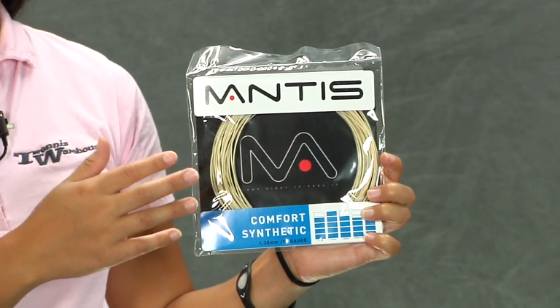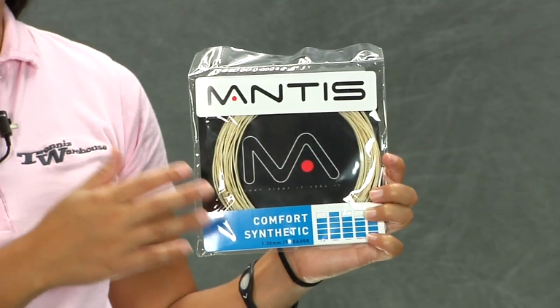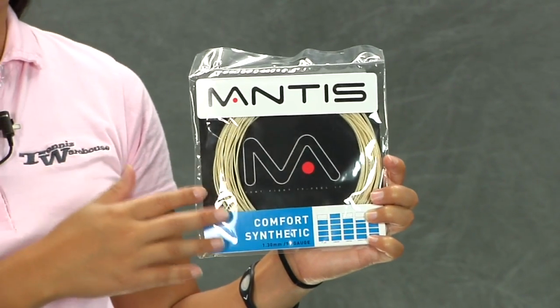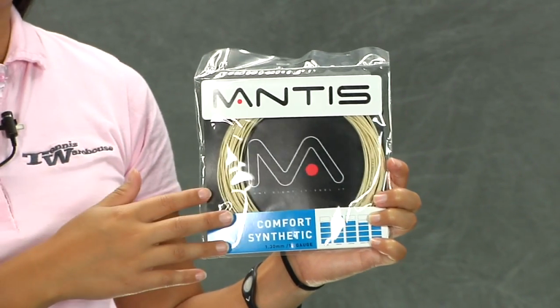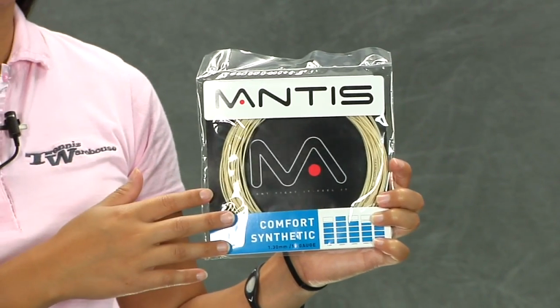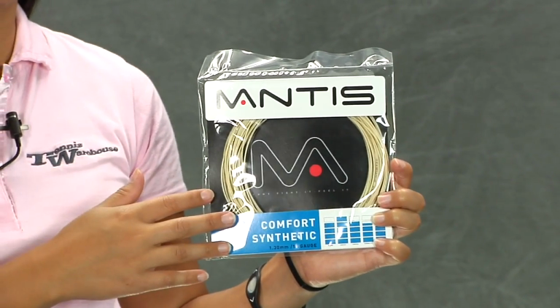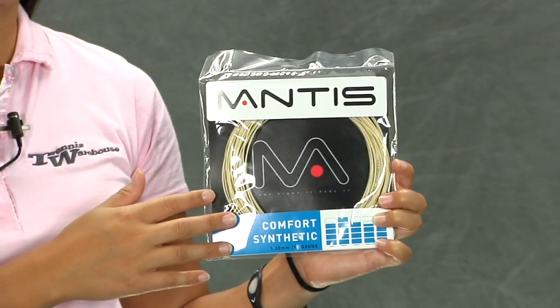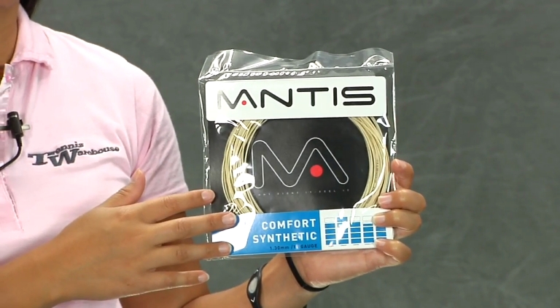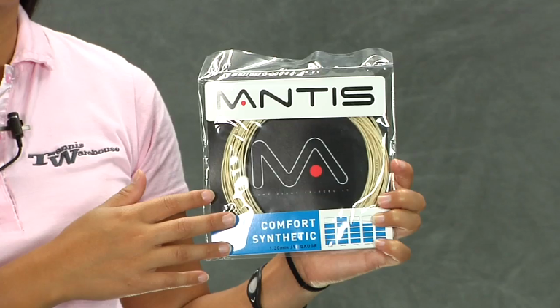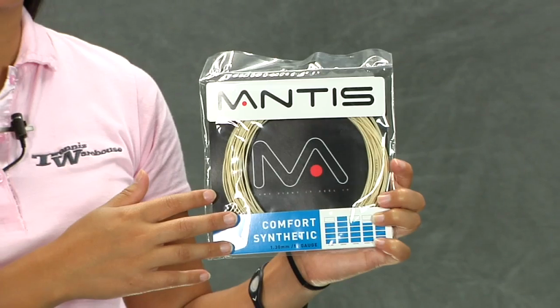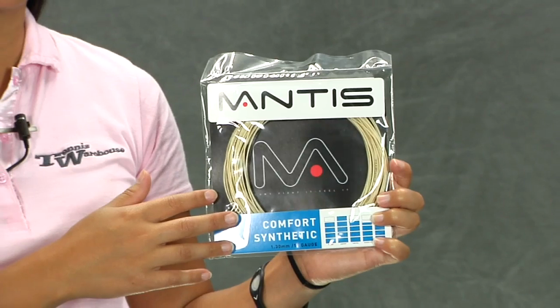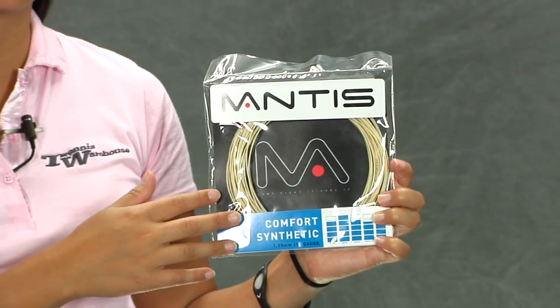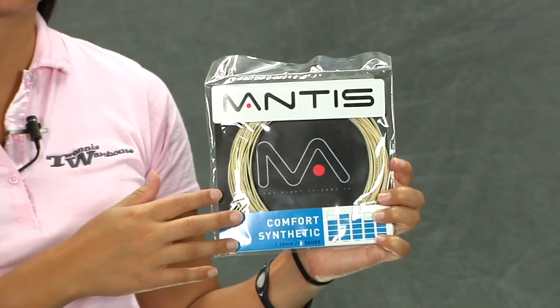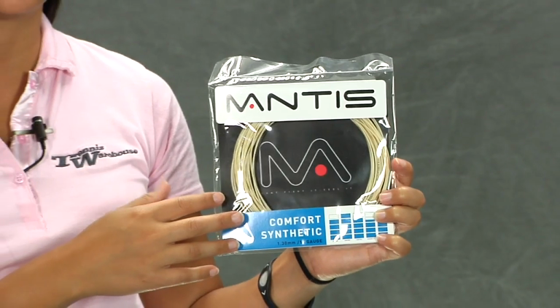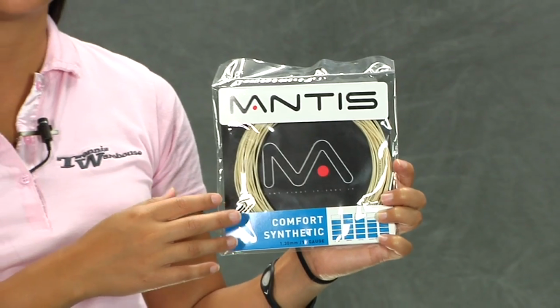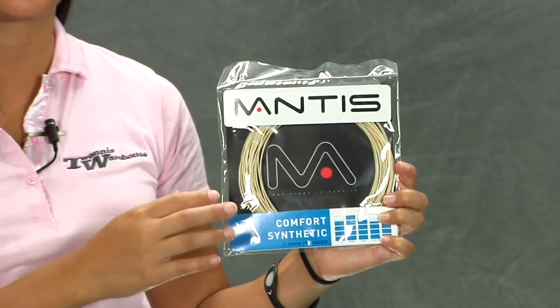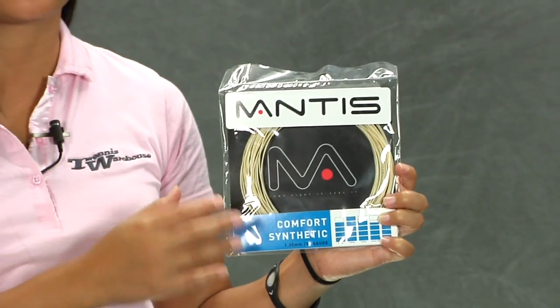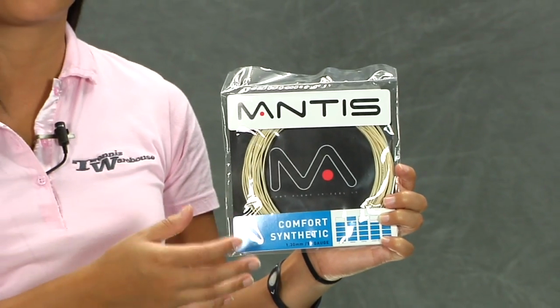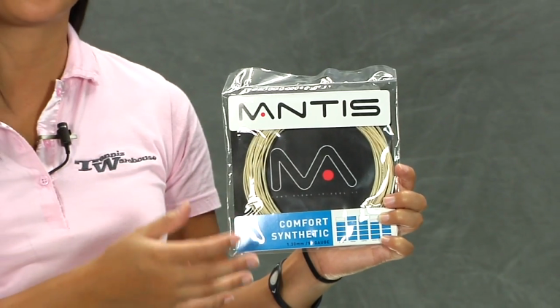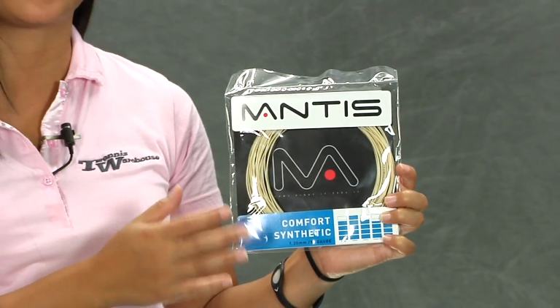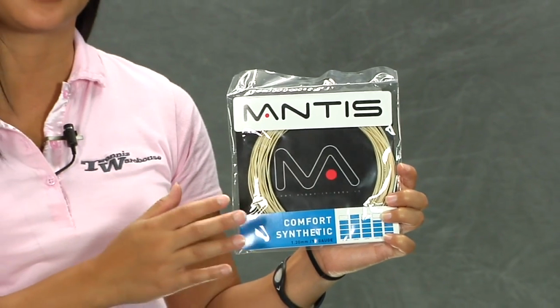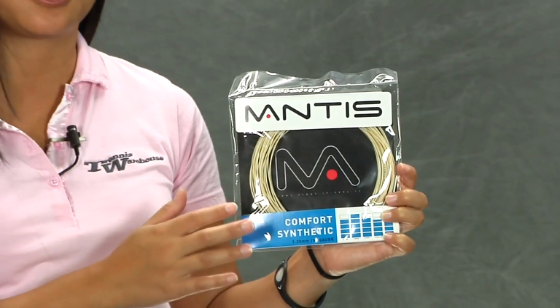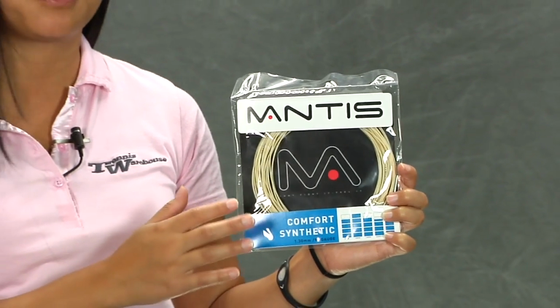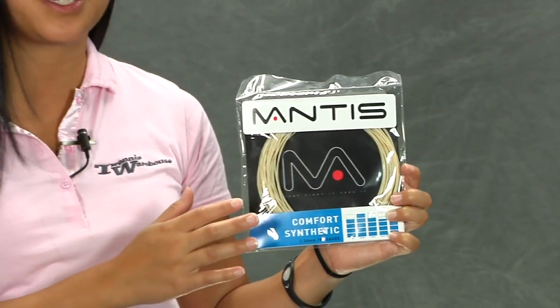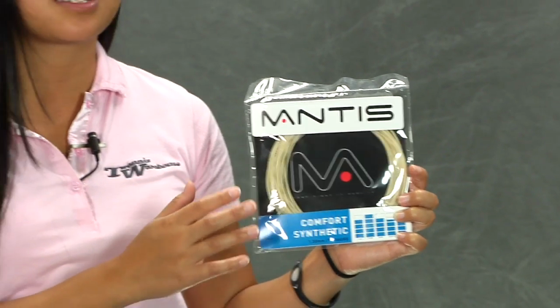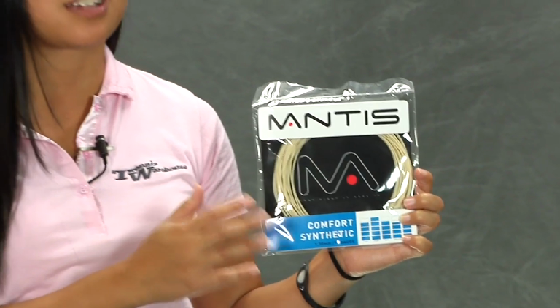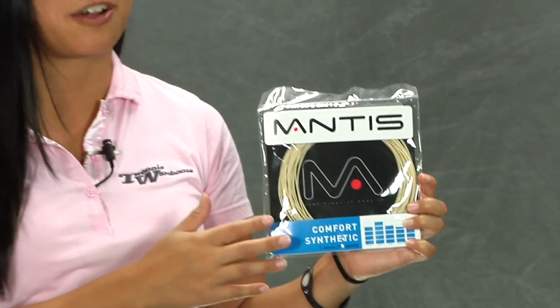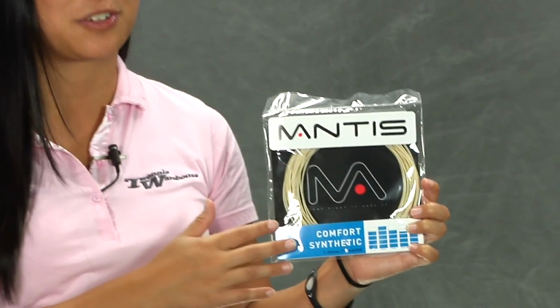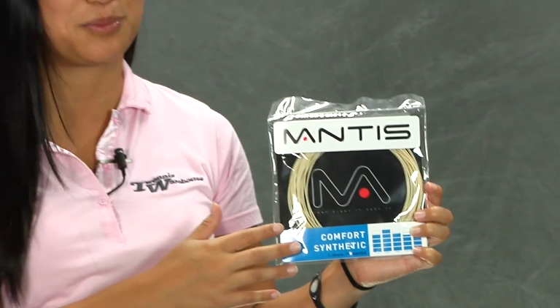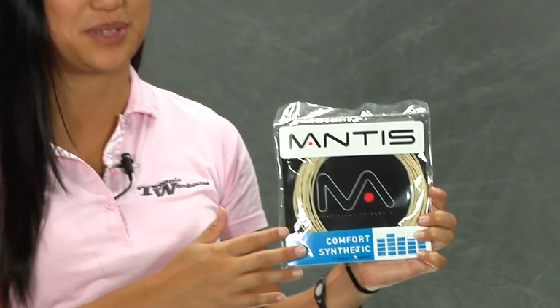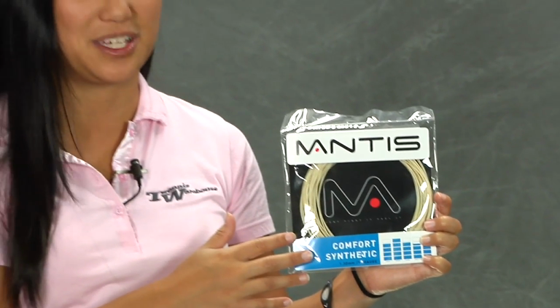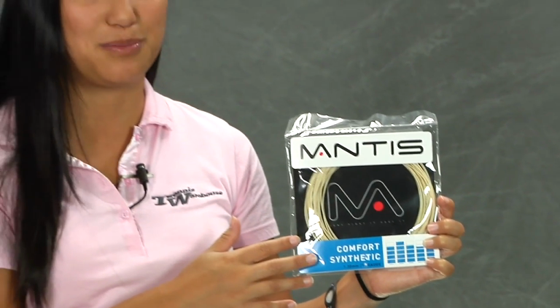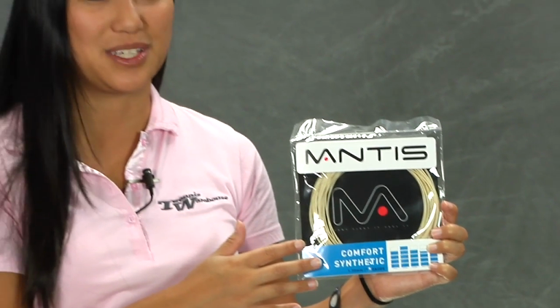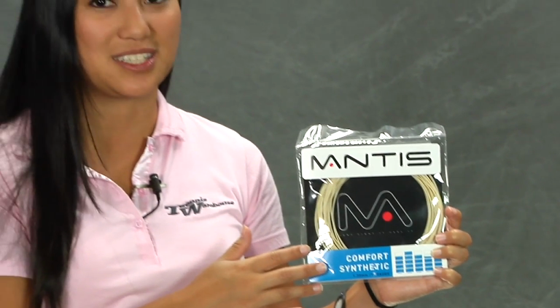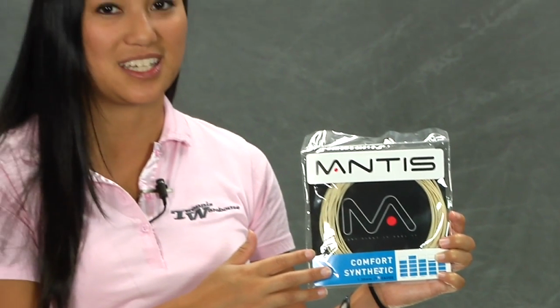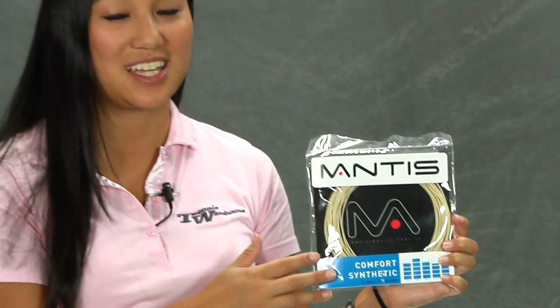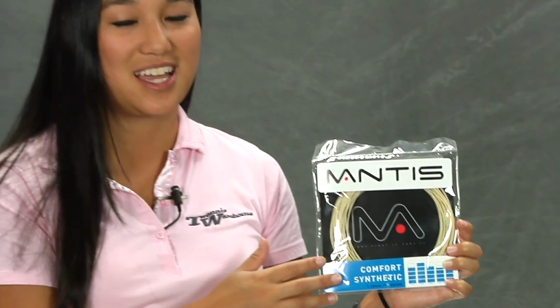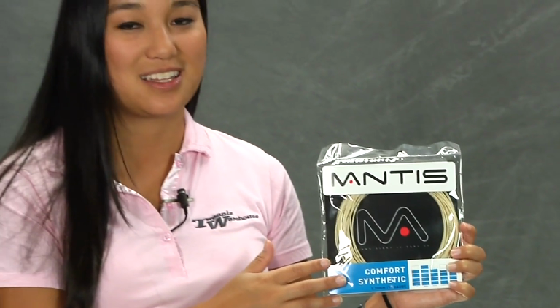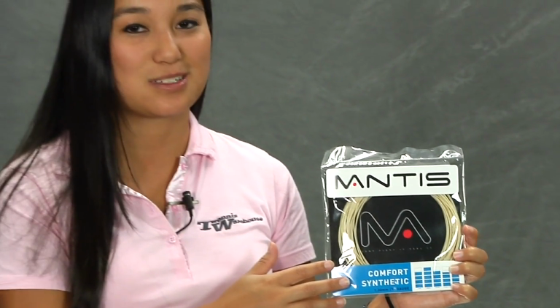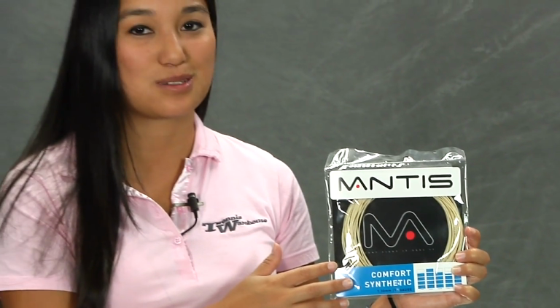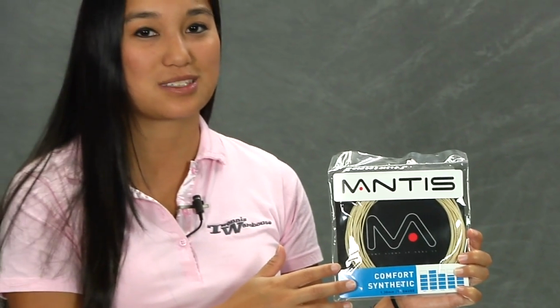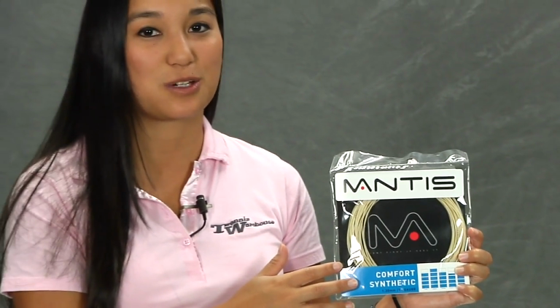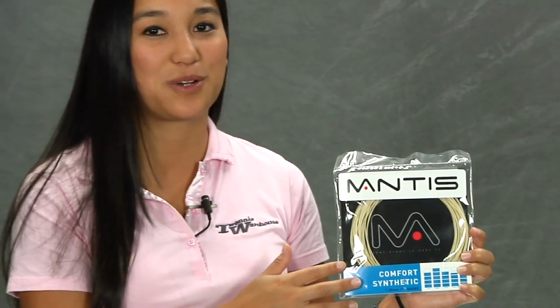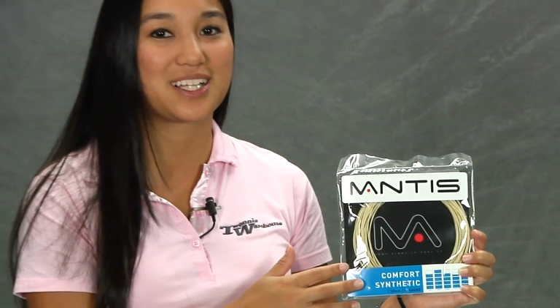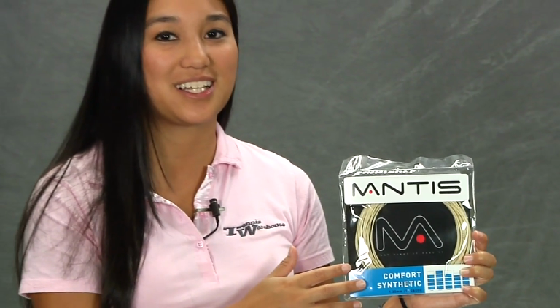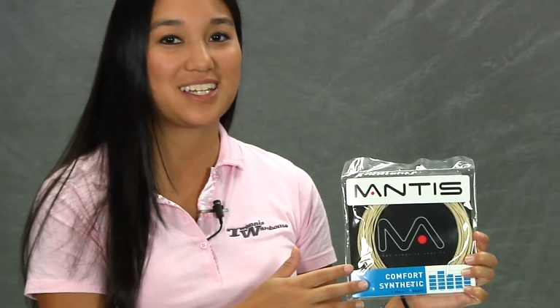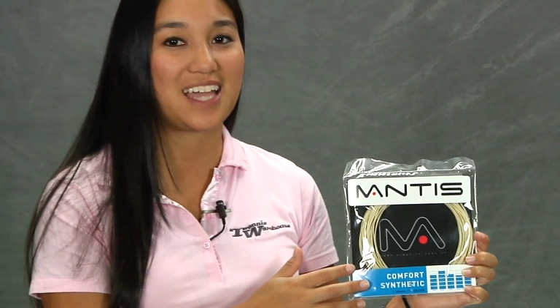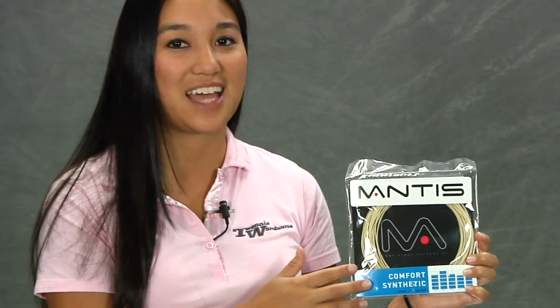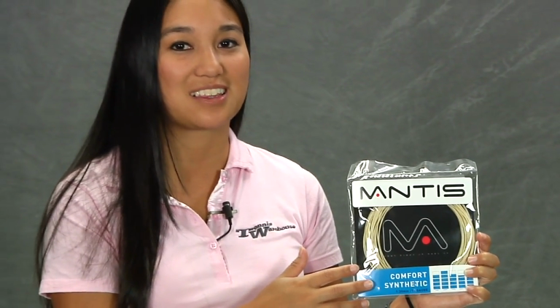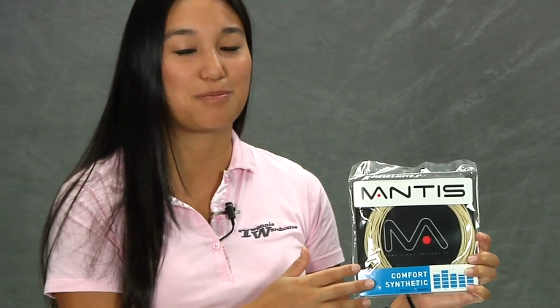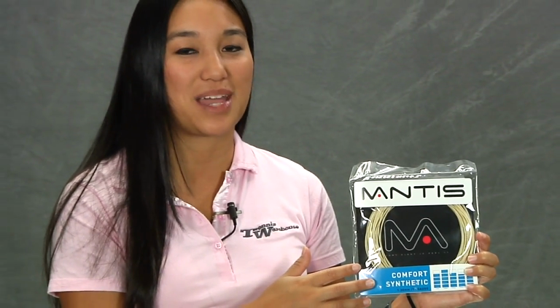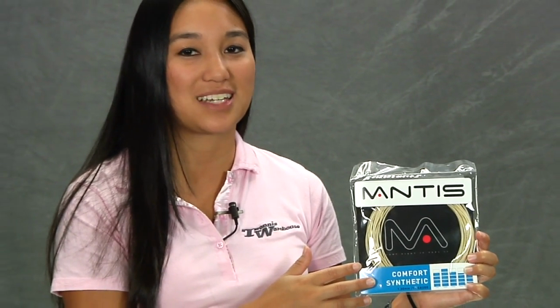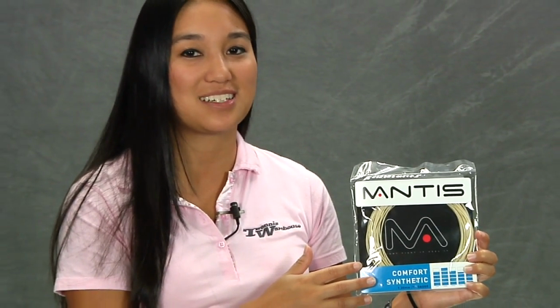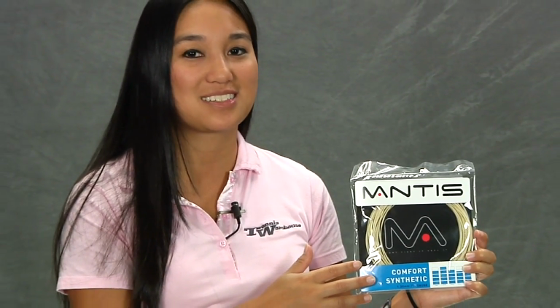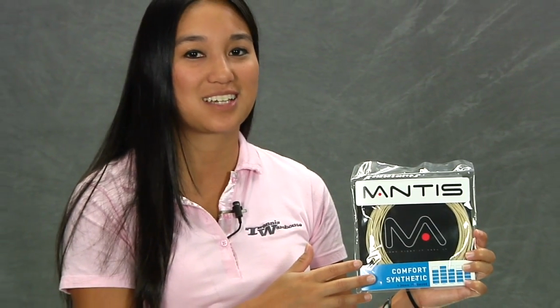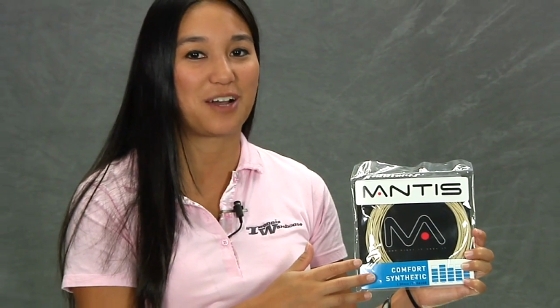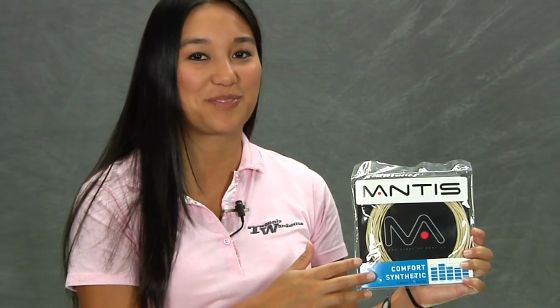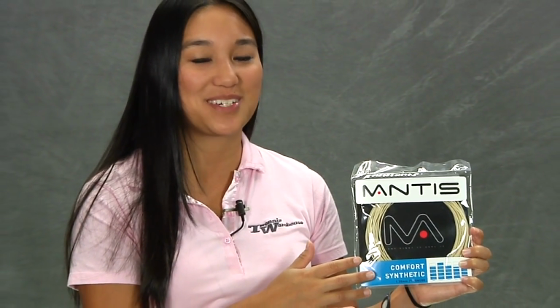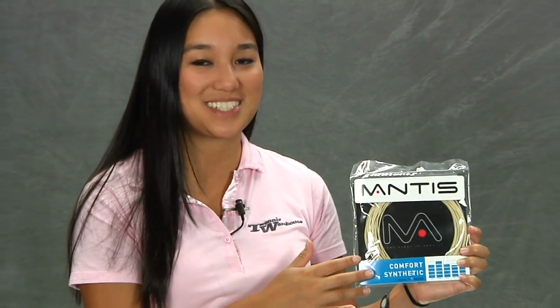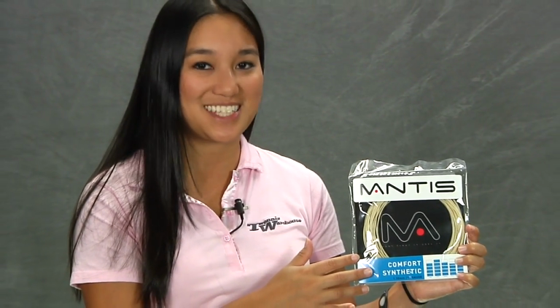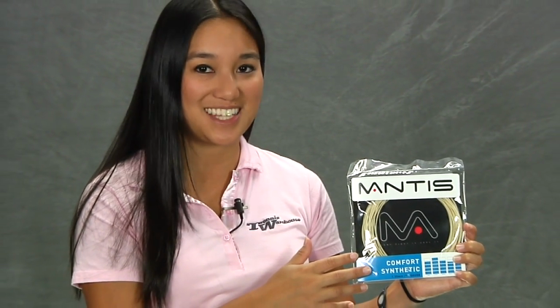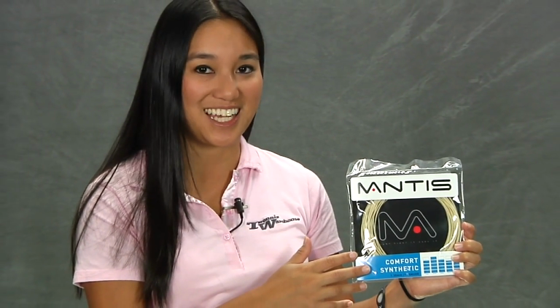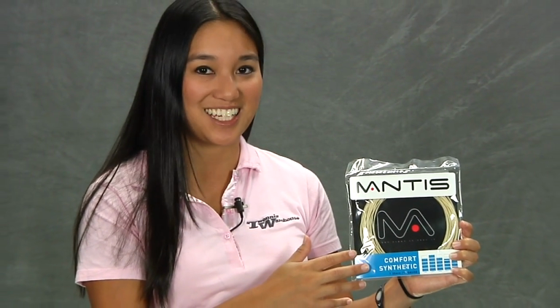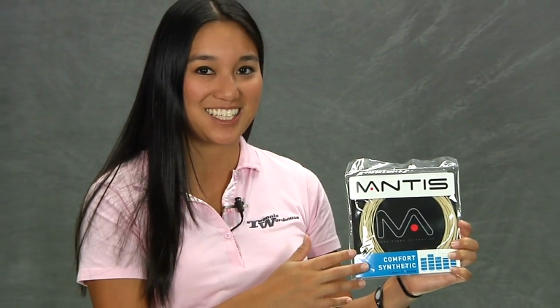Overall, an amazing string for those of you looking for a little bit softer play ability. This was a quick look at the Mantis Comfort Synthetic.